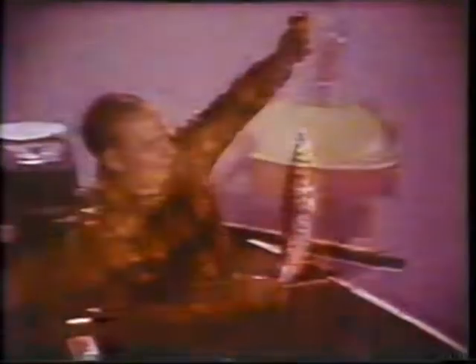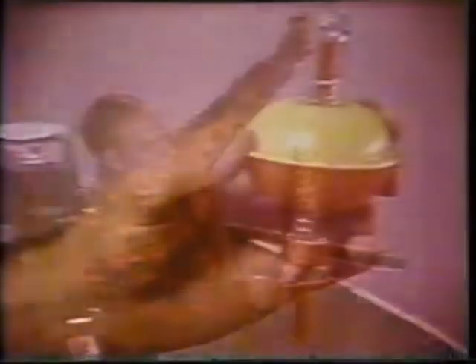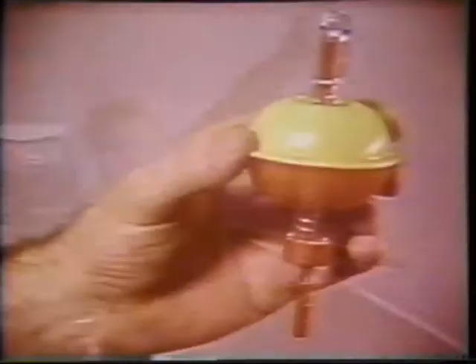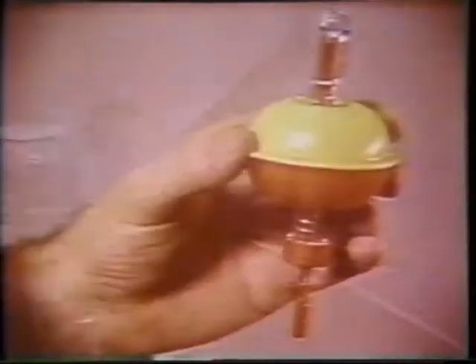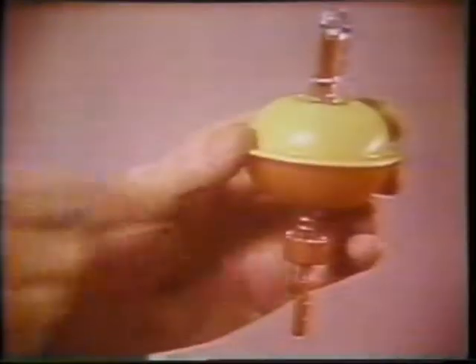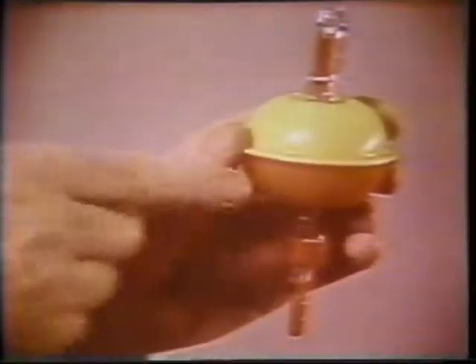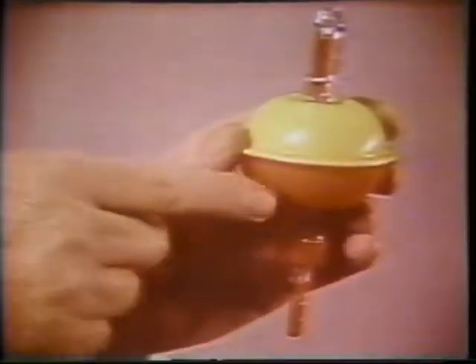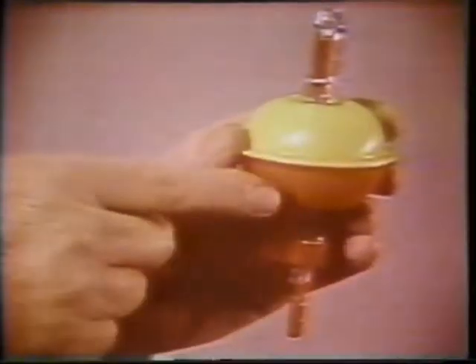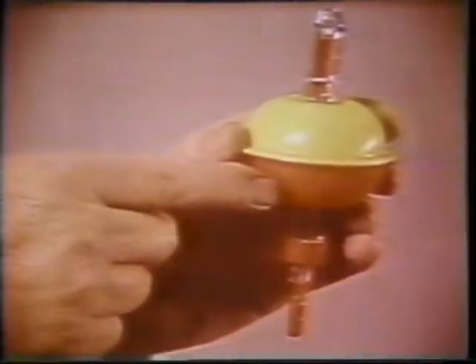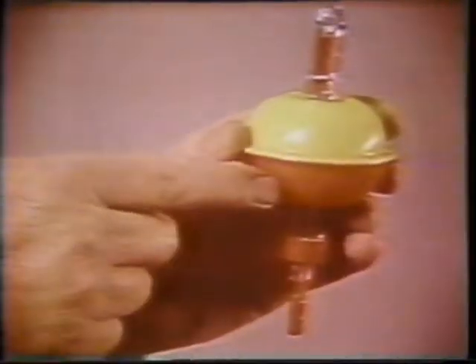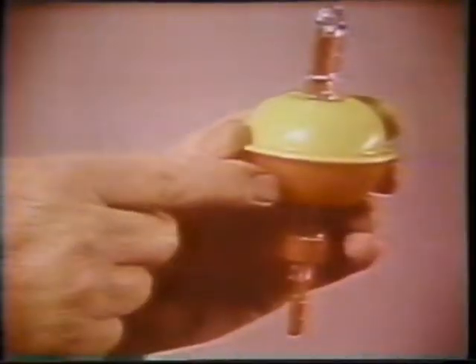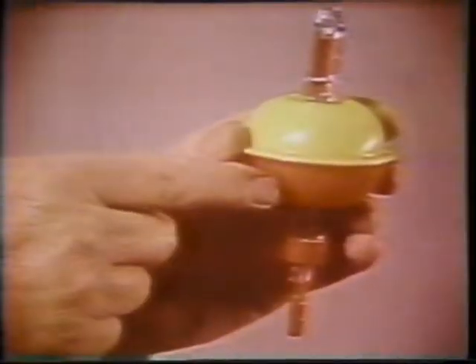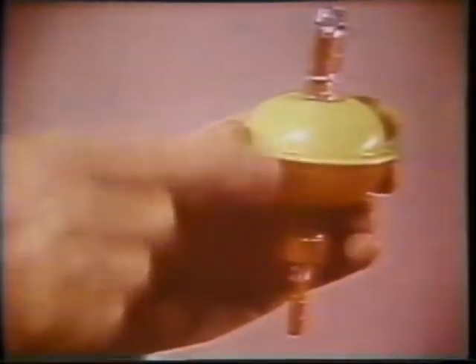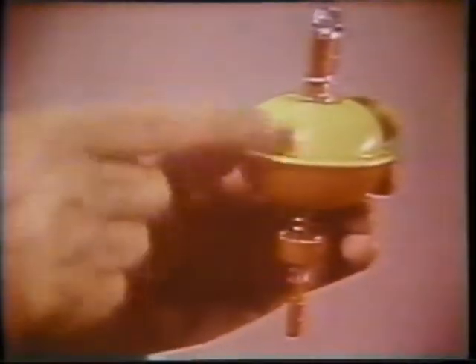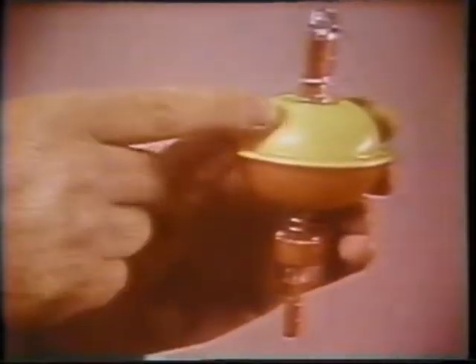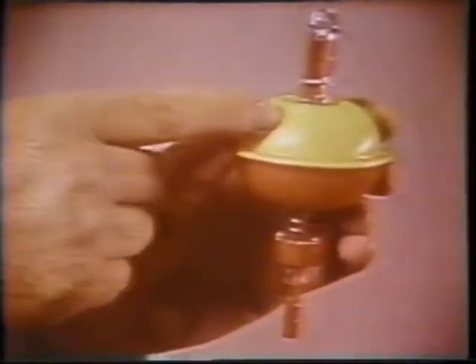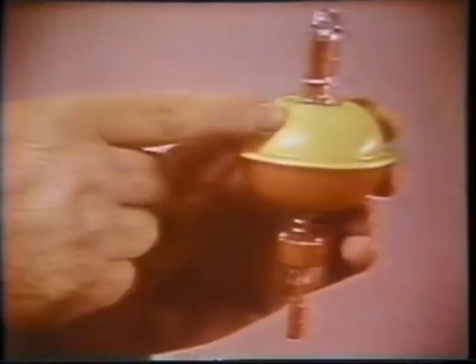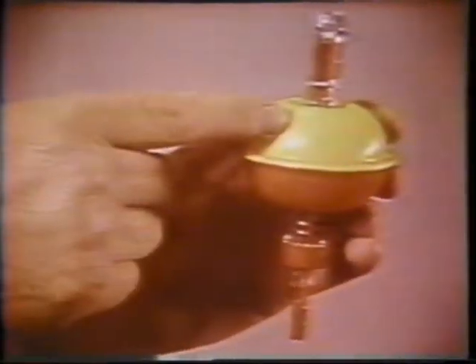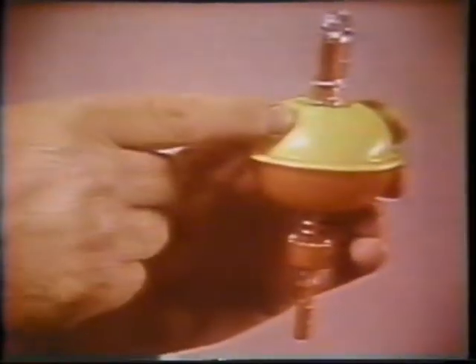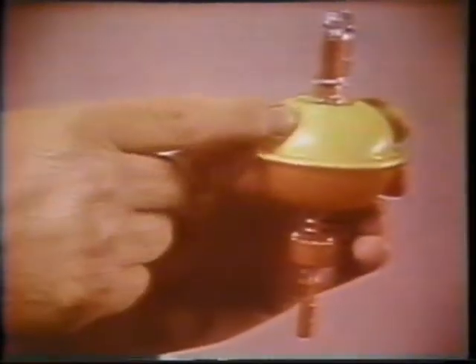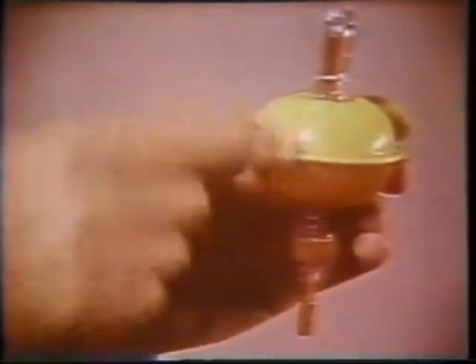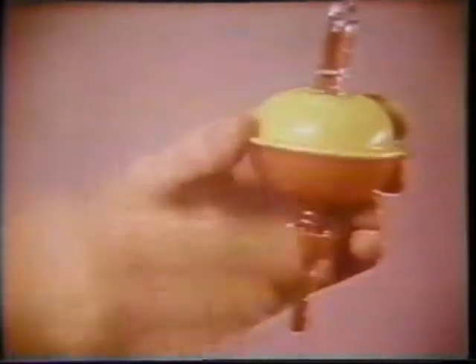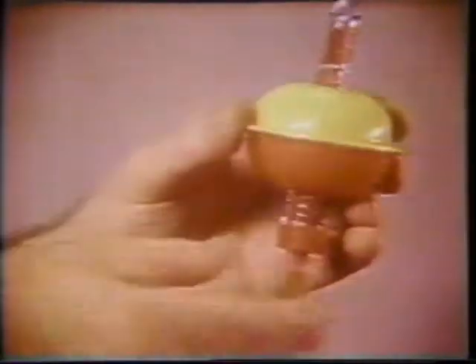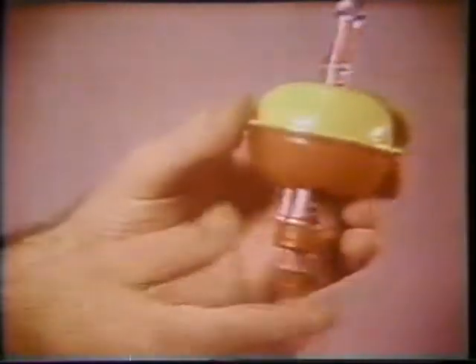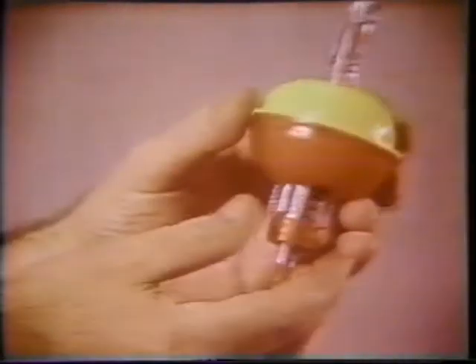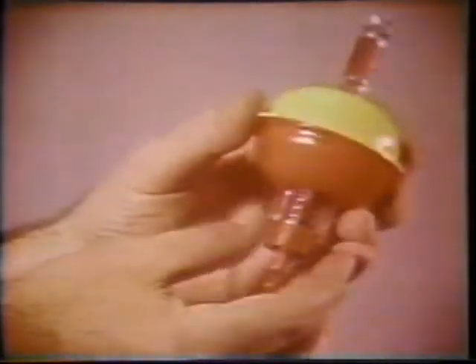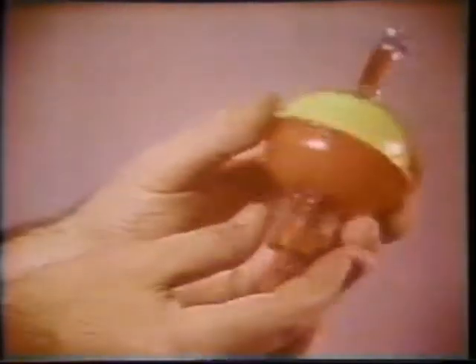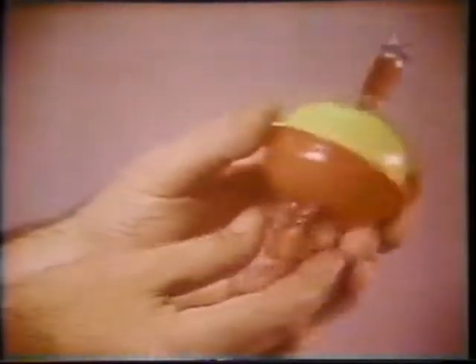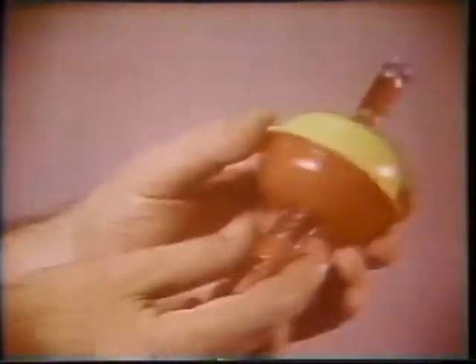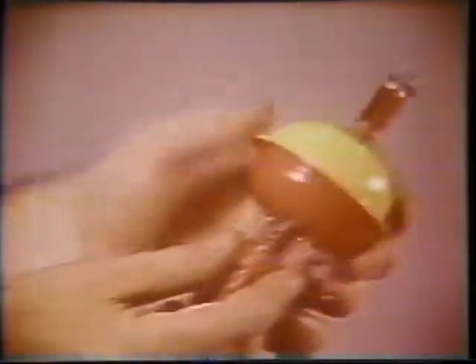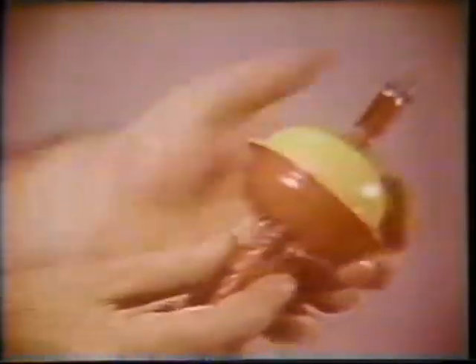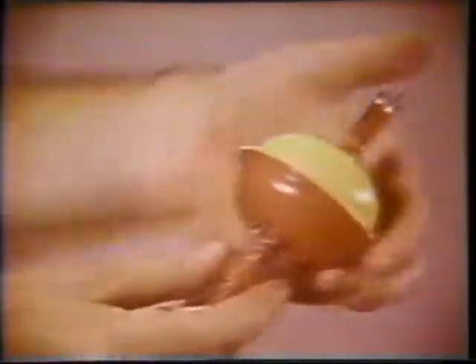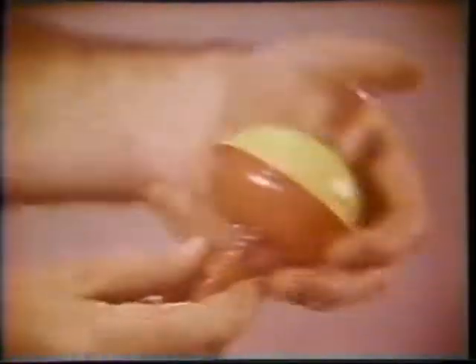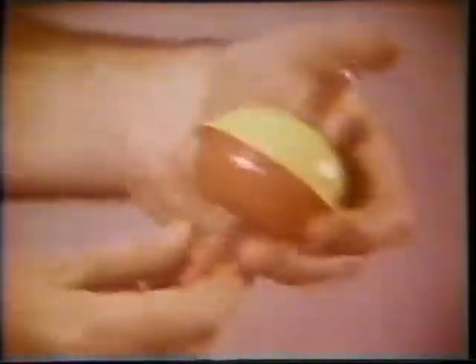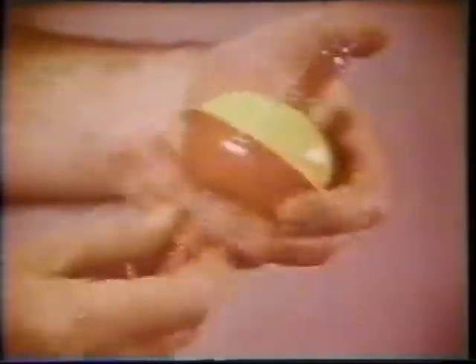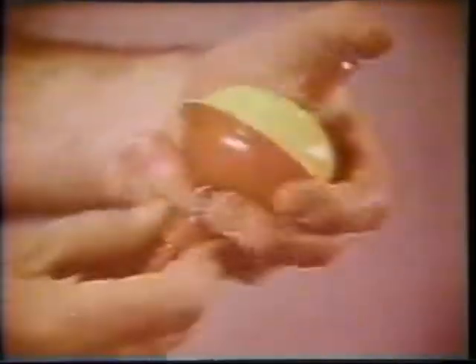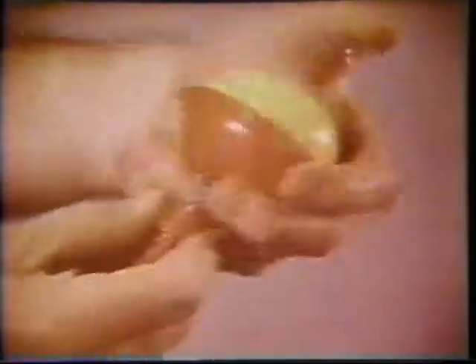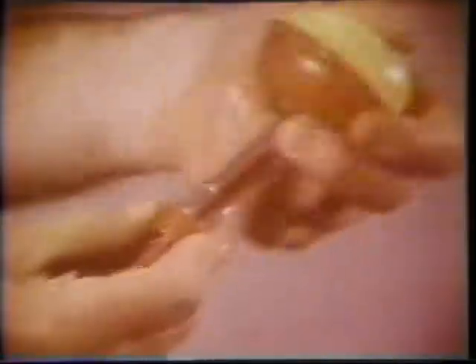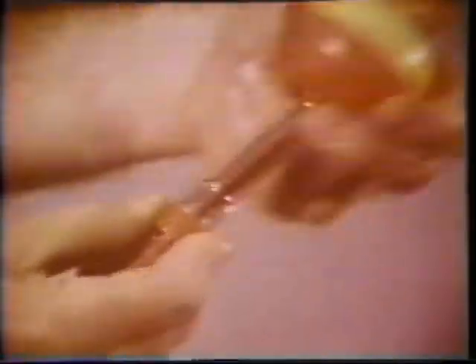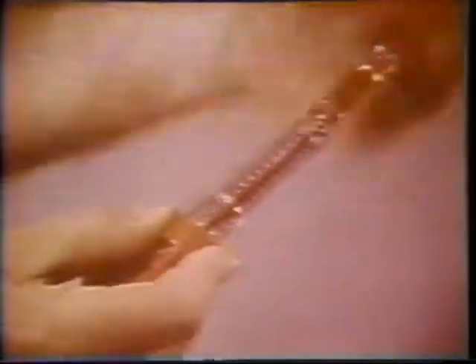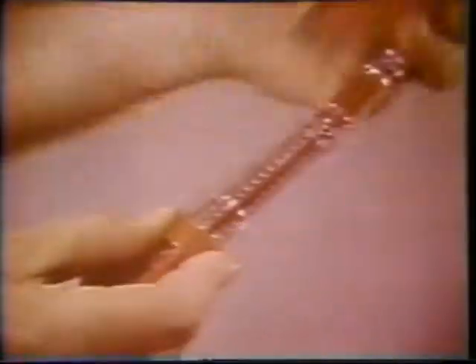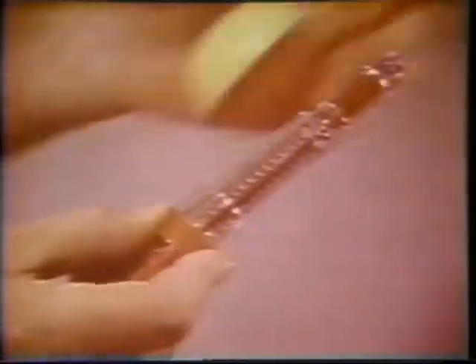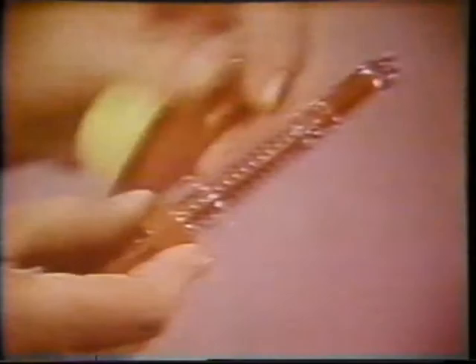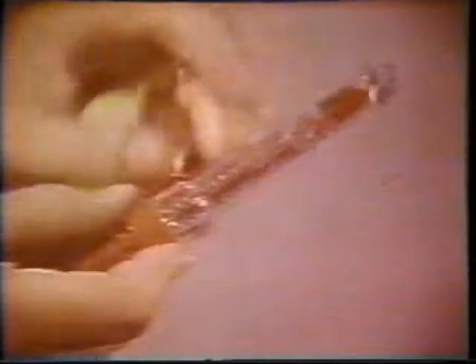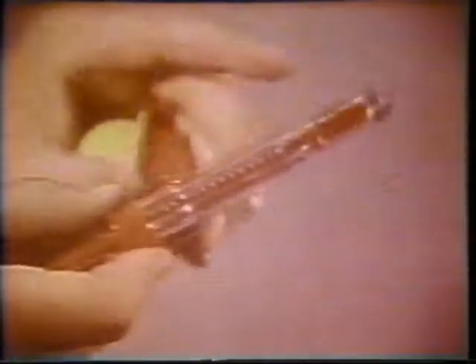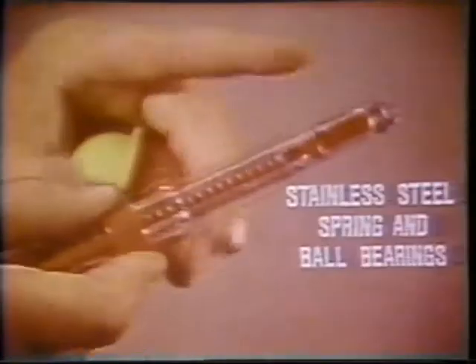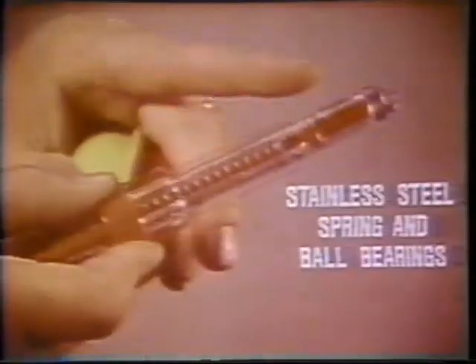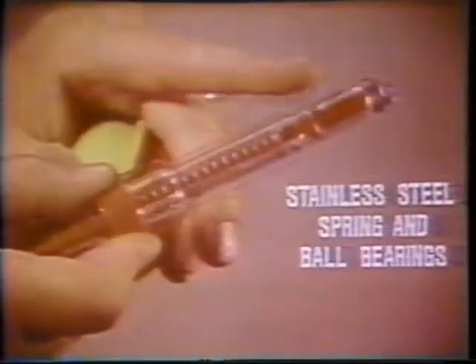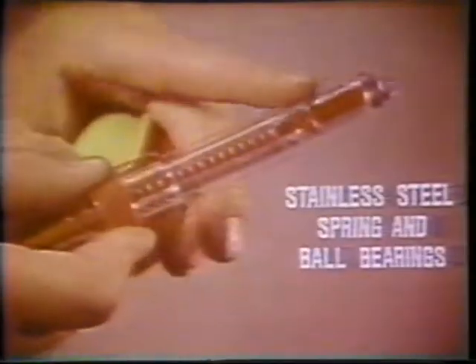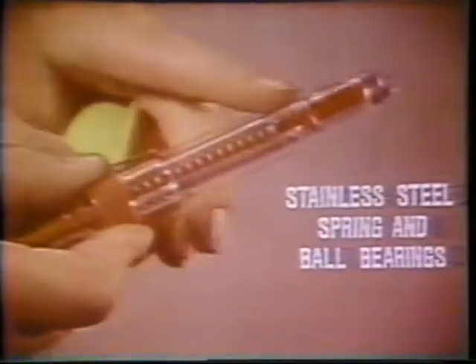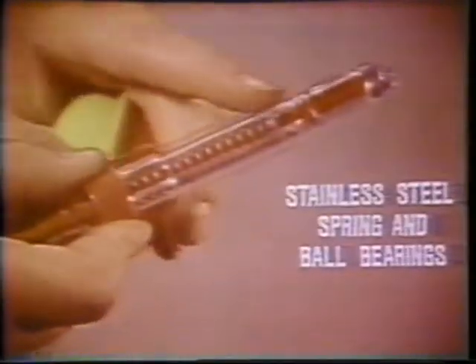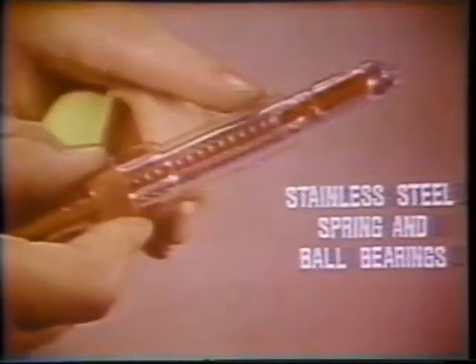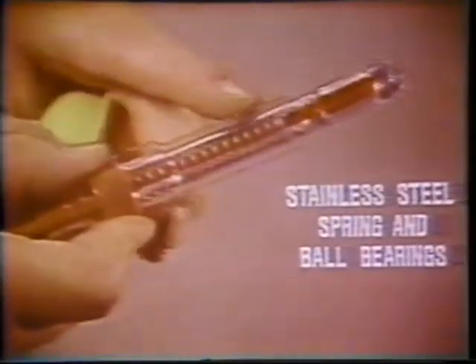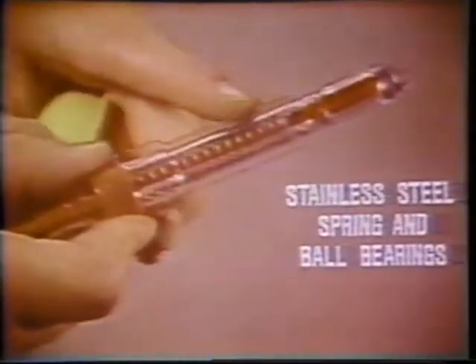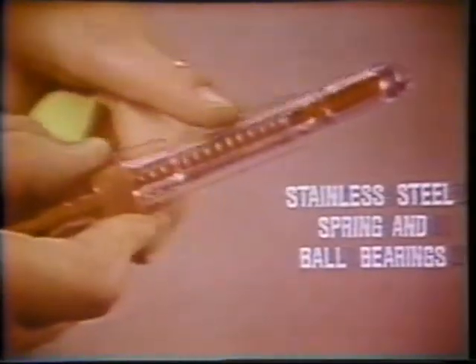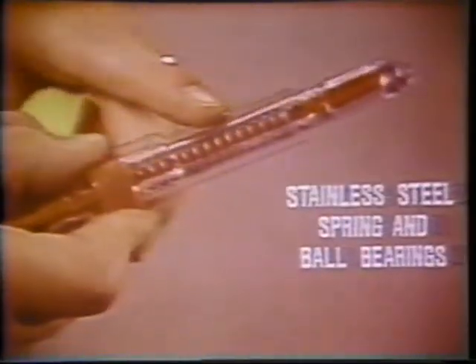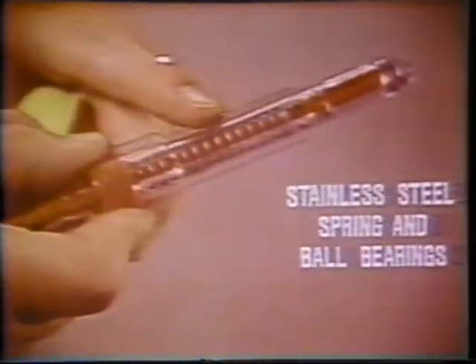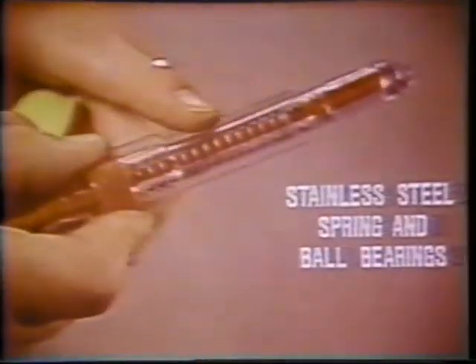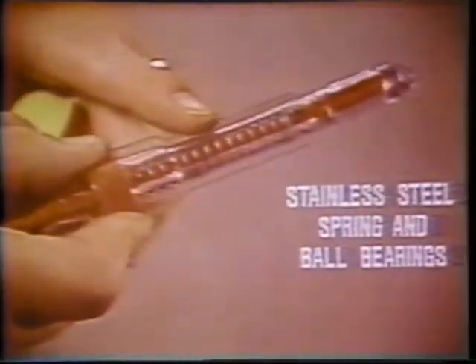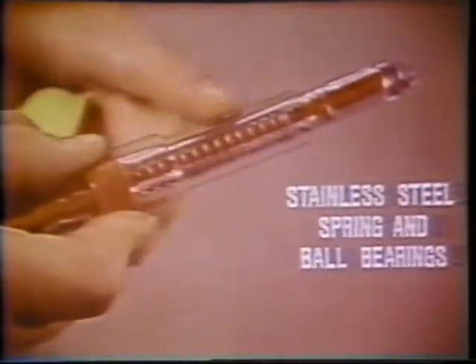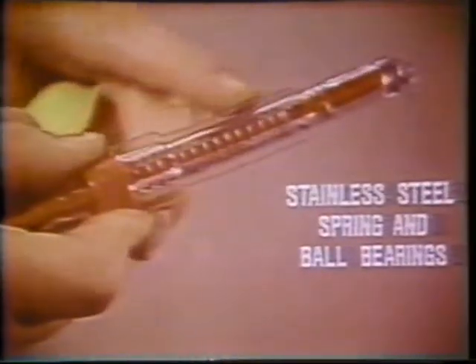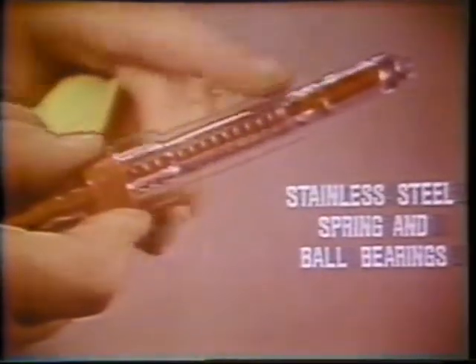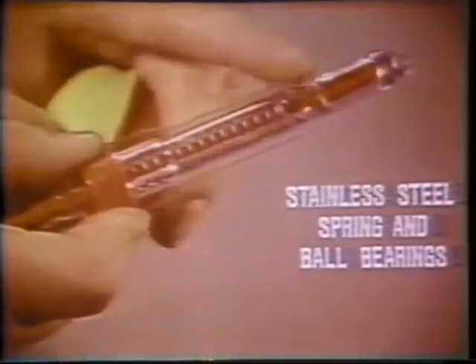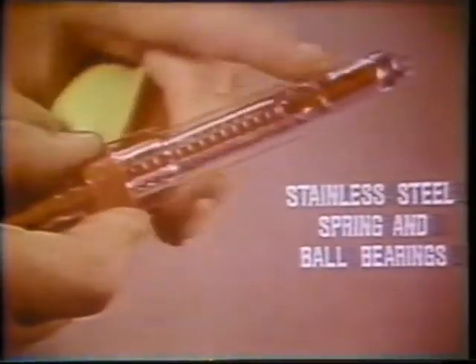The SureSet with its reversible two-tone float is ideal for still fishing. Or snap off the float and use the SureSet for casting or bottom fishing.